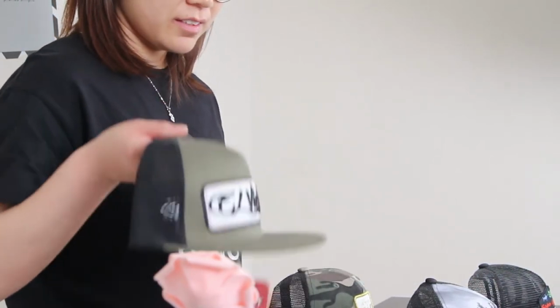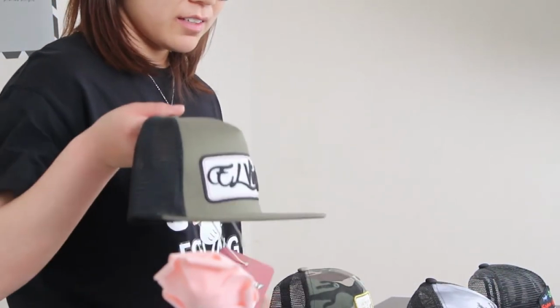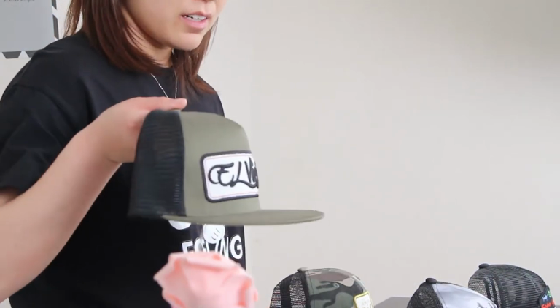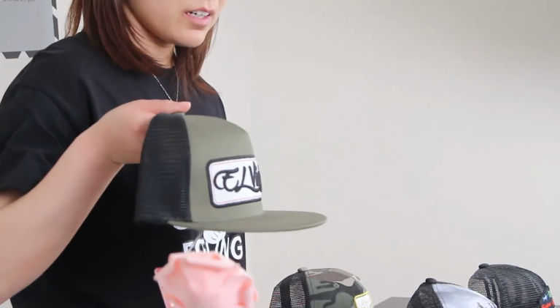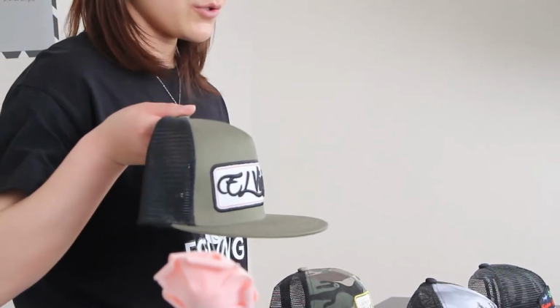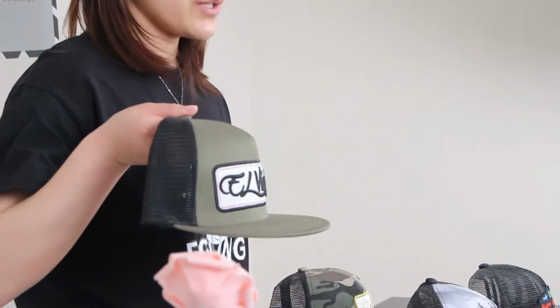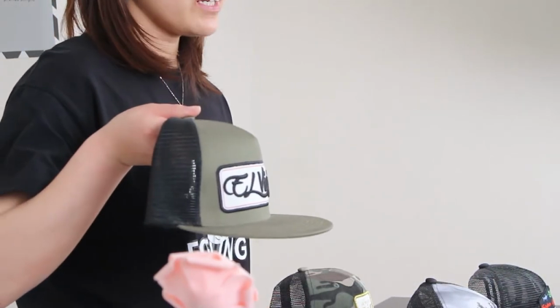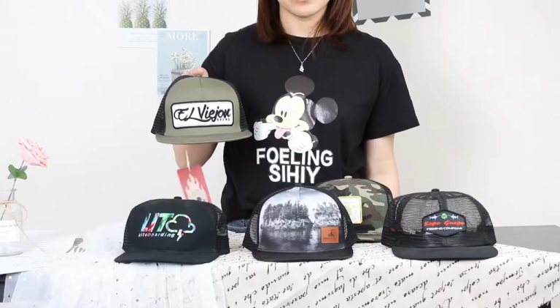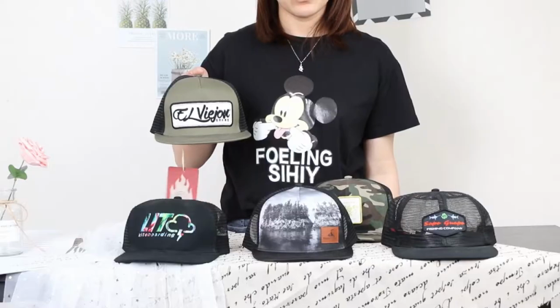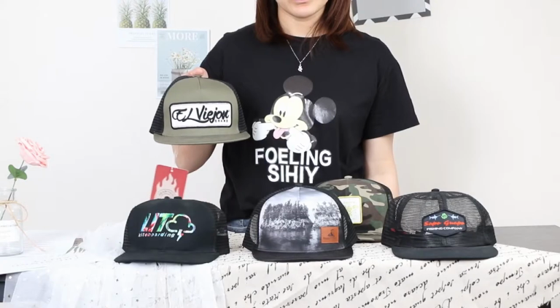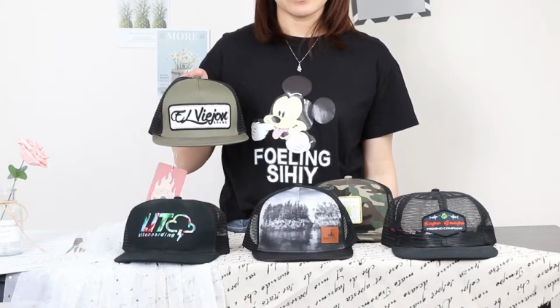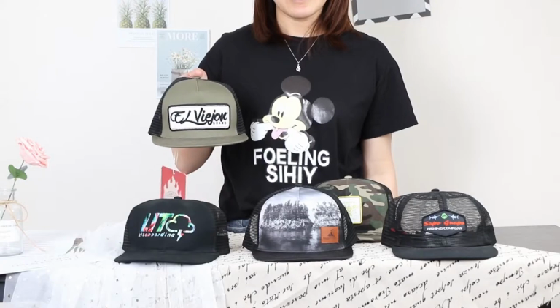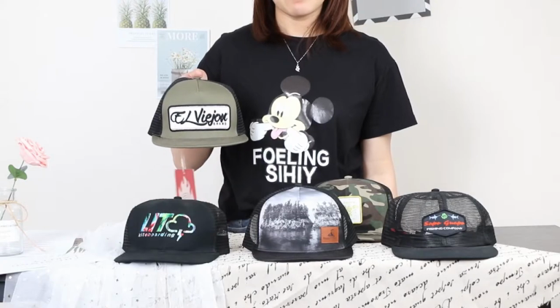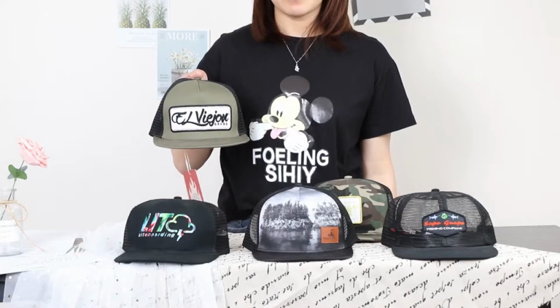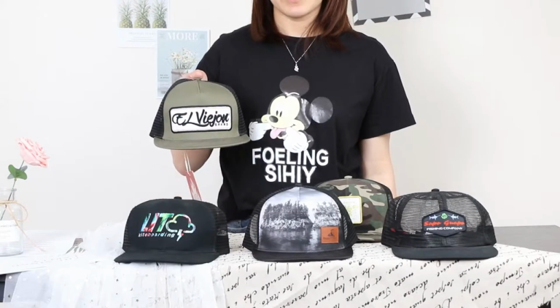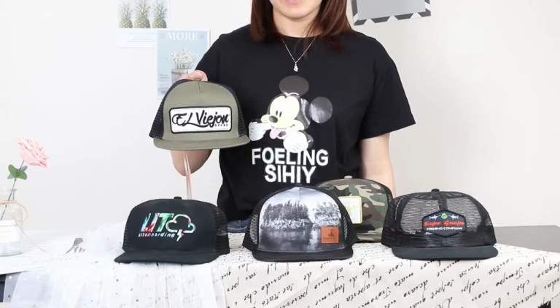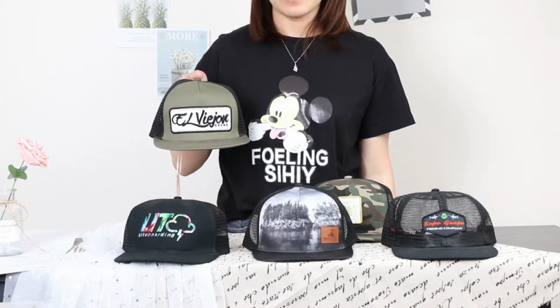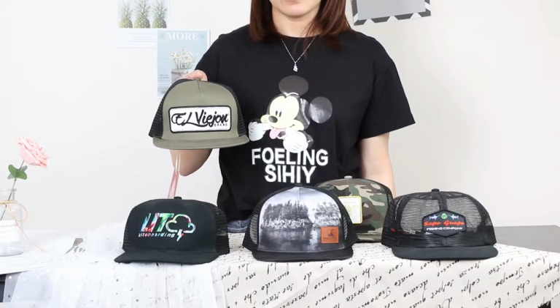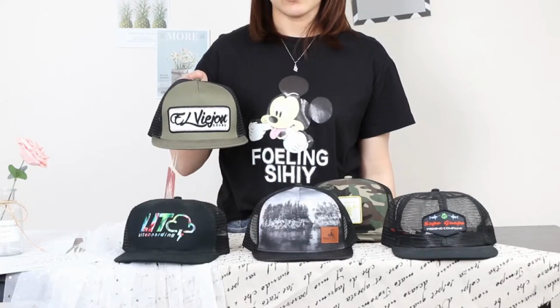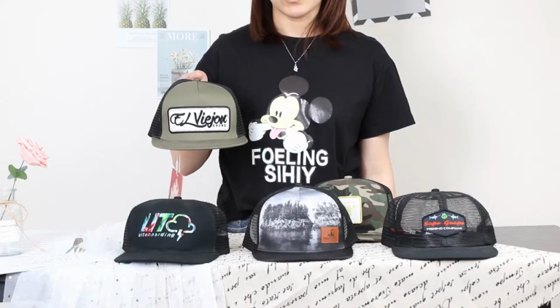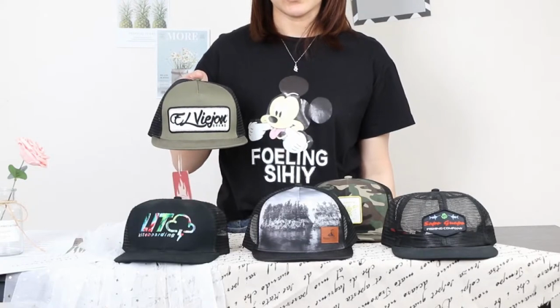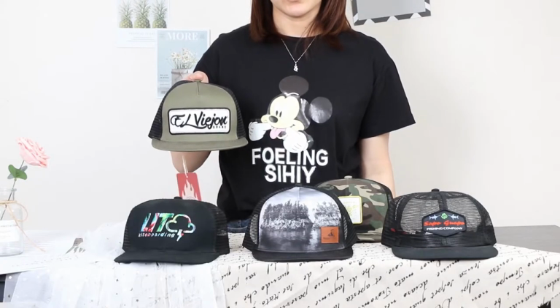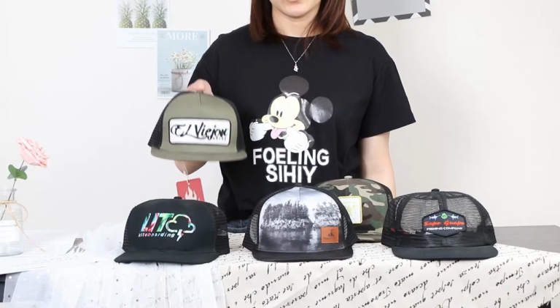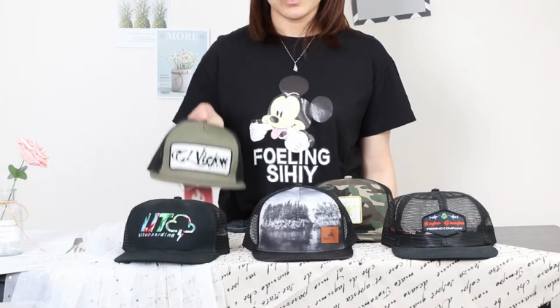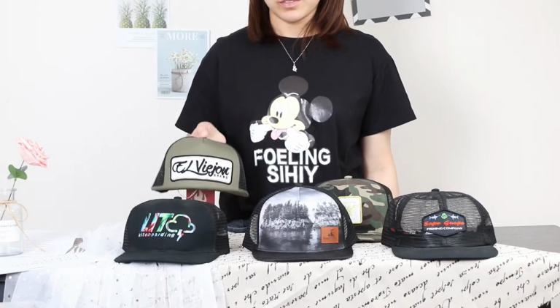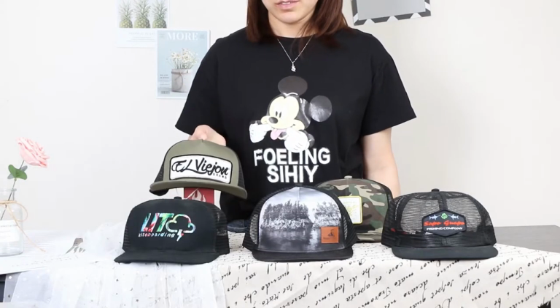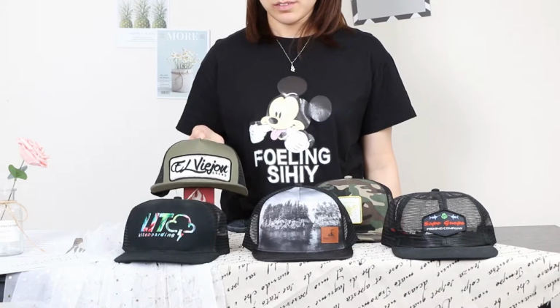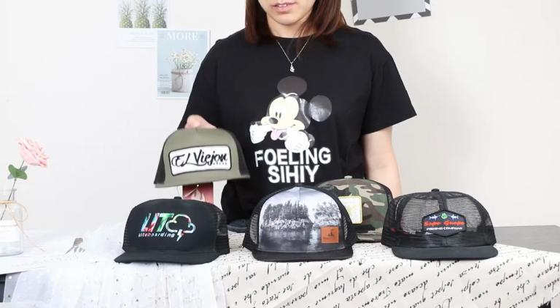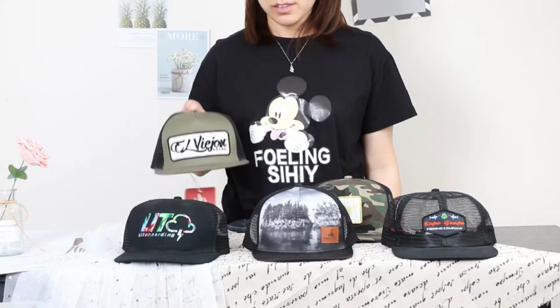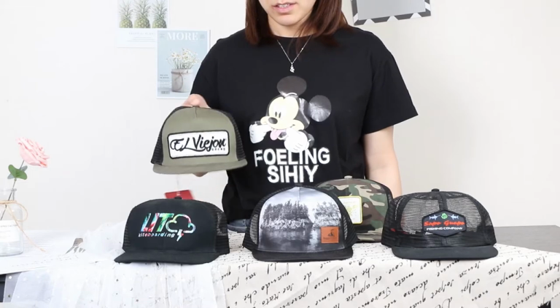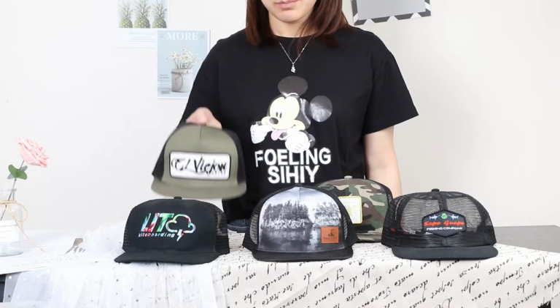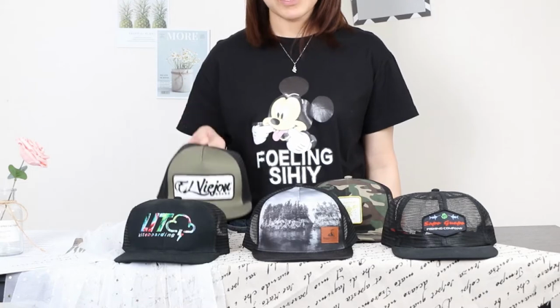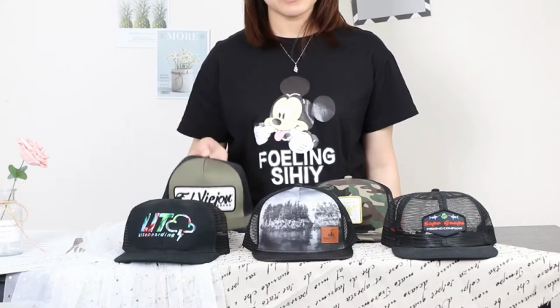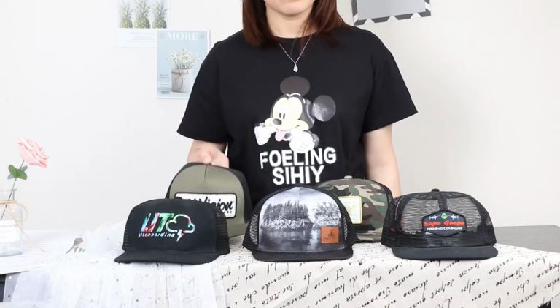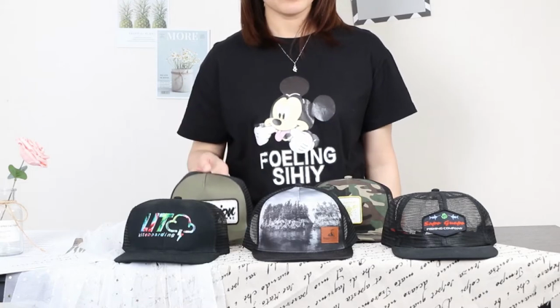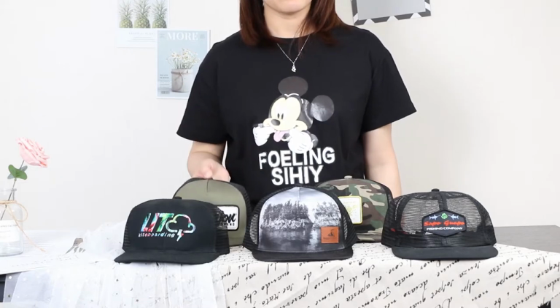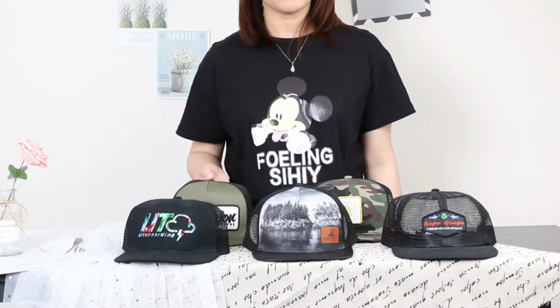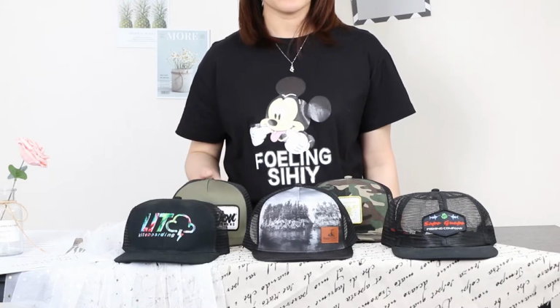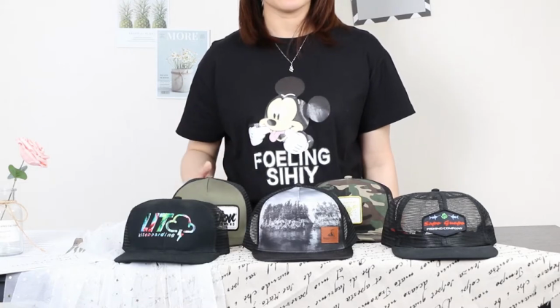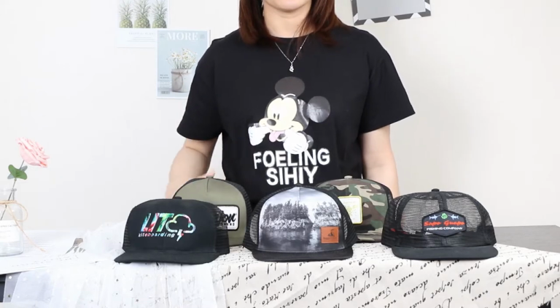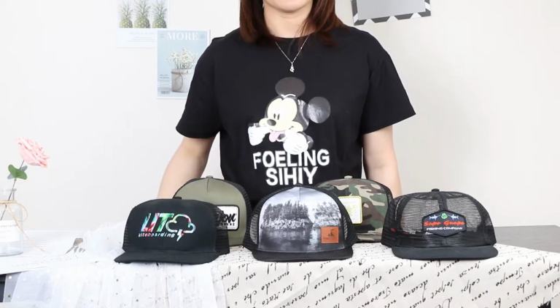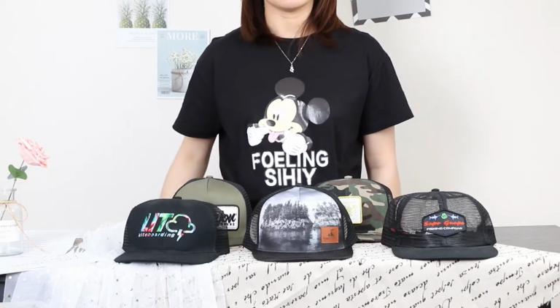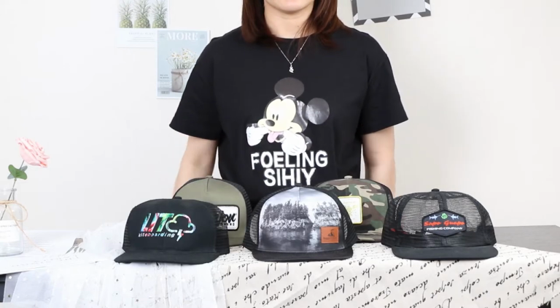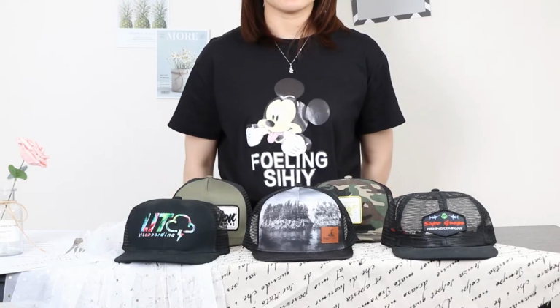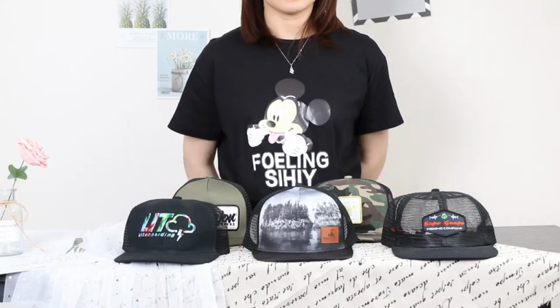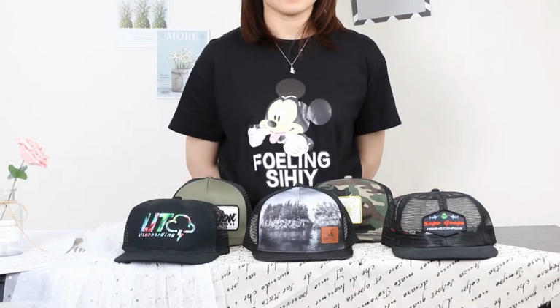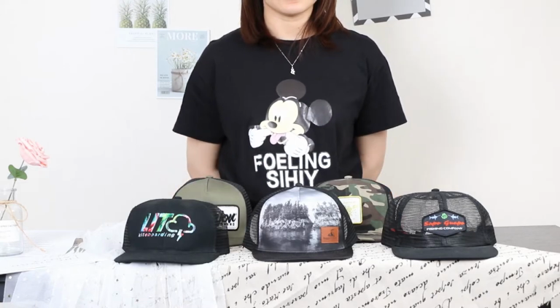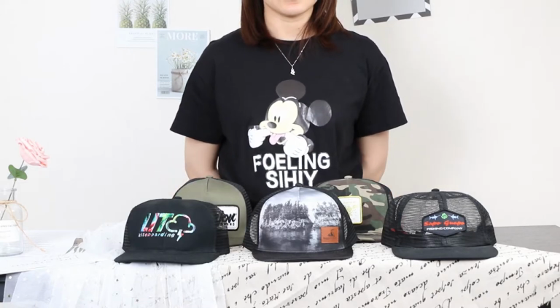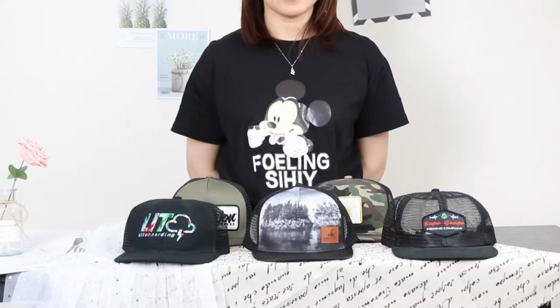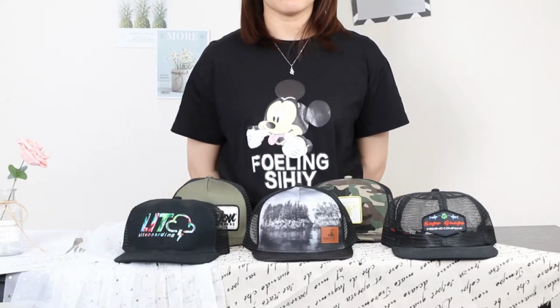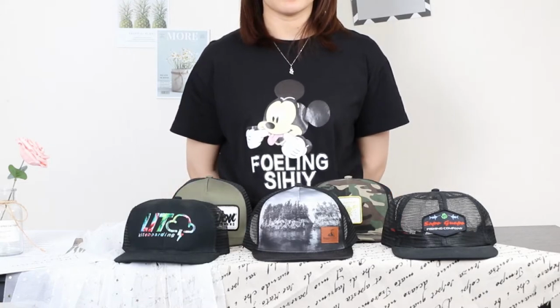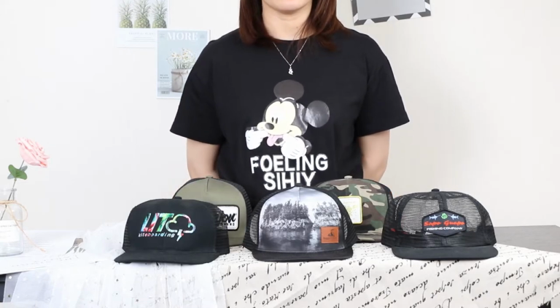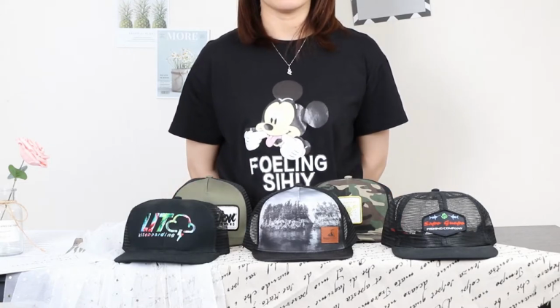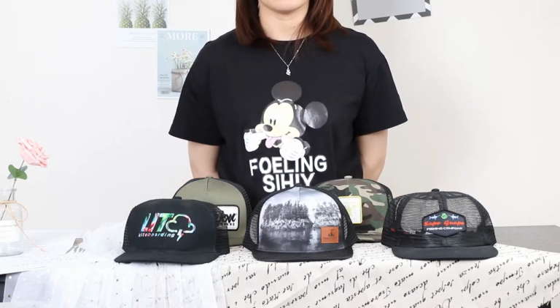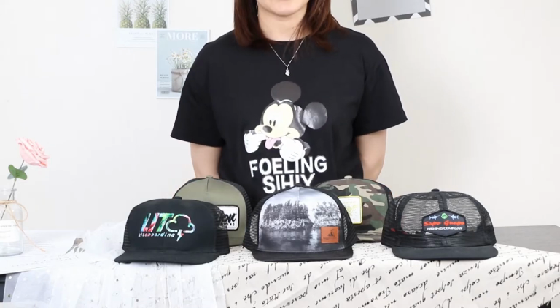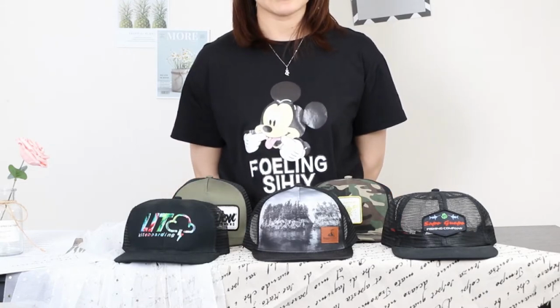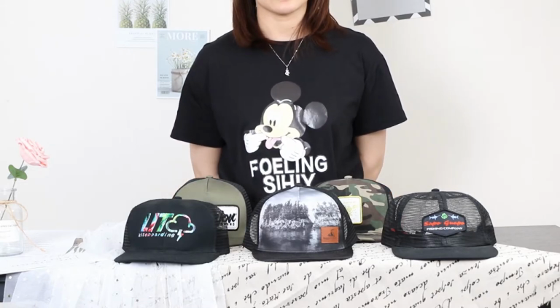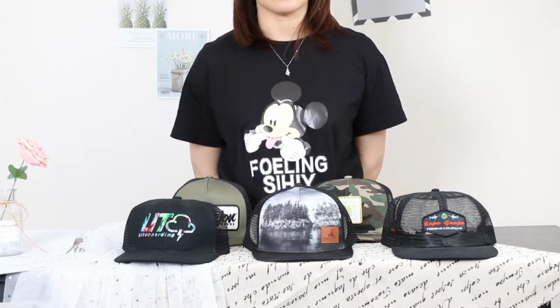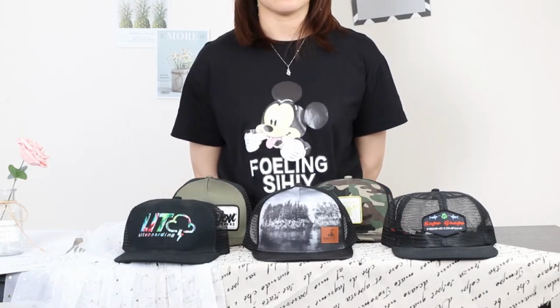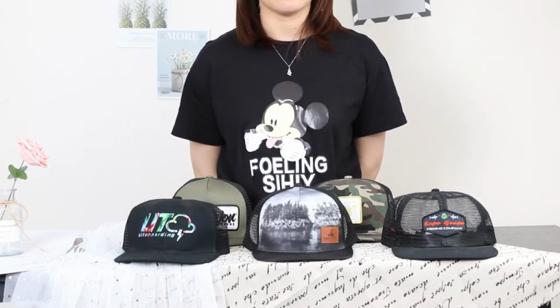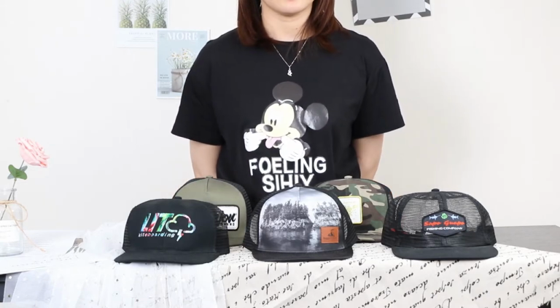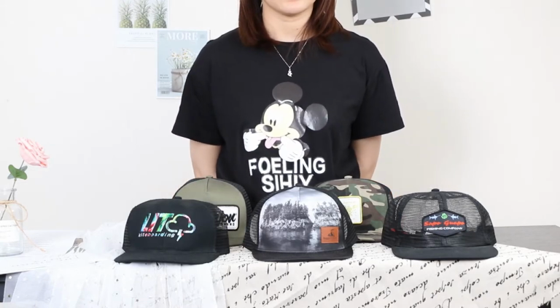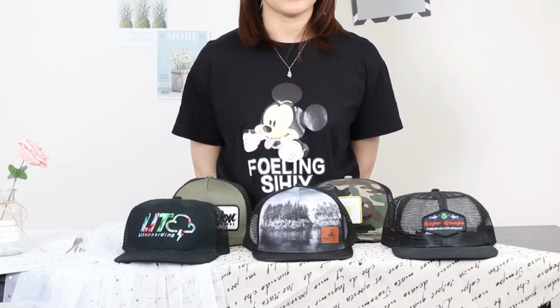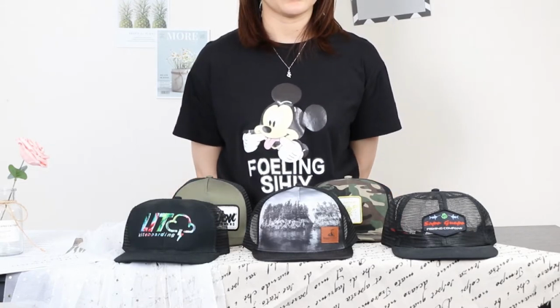Acrylic with applique logo. Please feel free to contact us if you have any questions. Thank you.